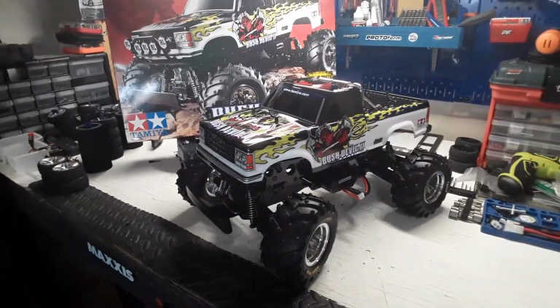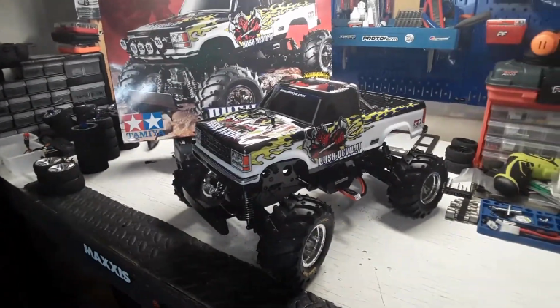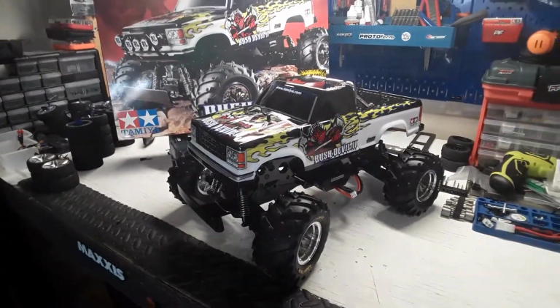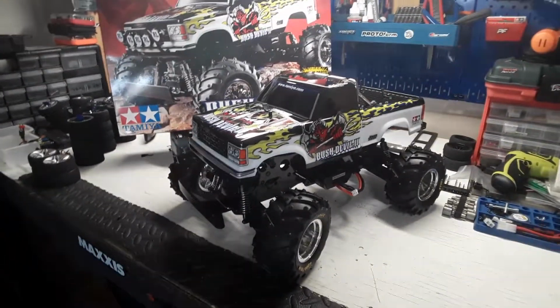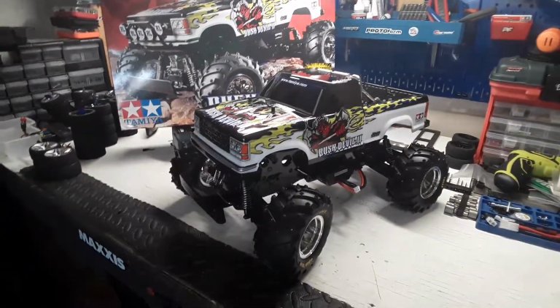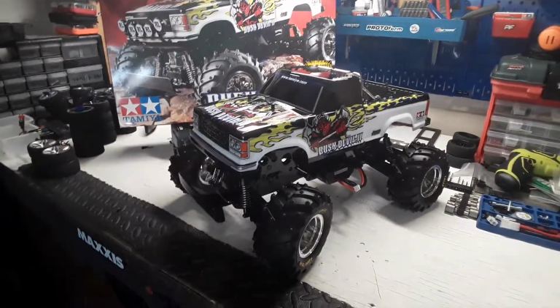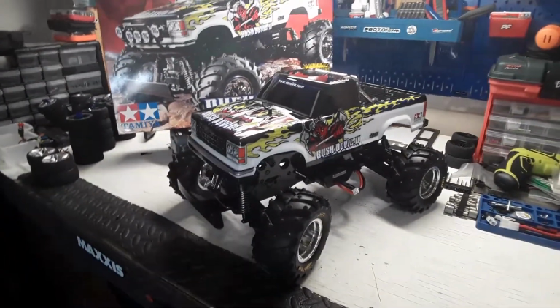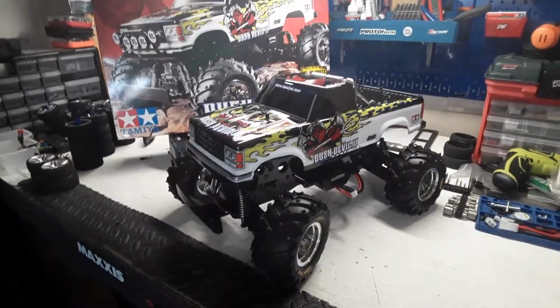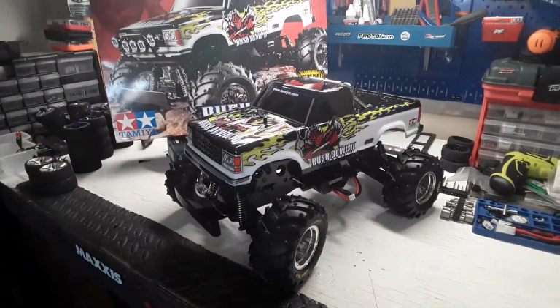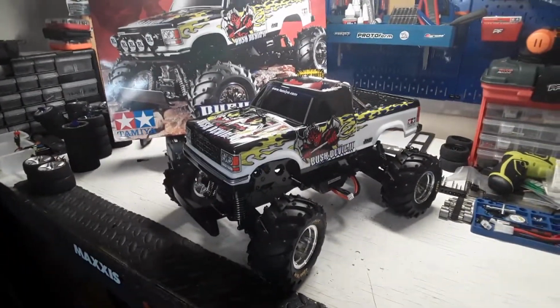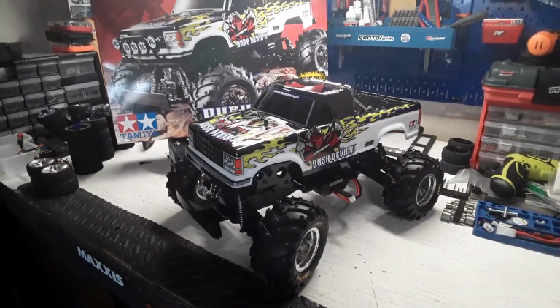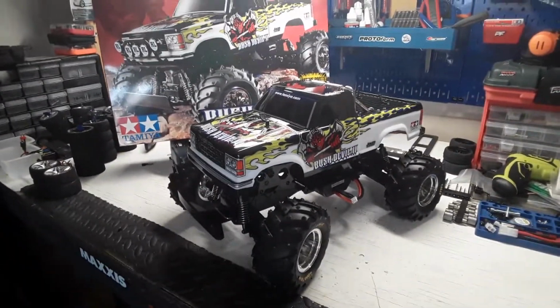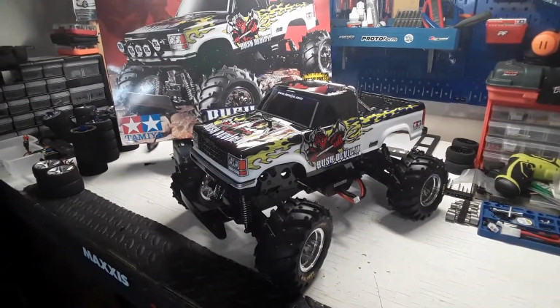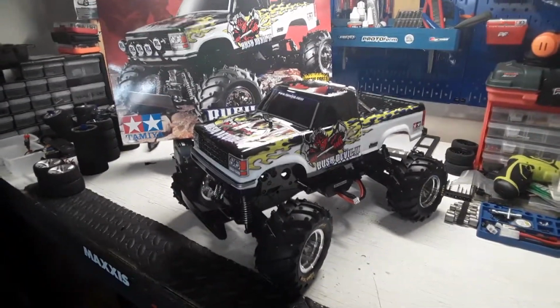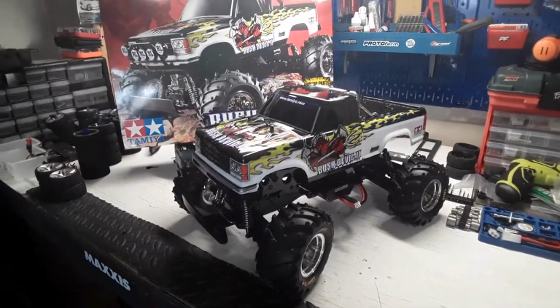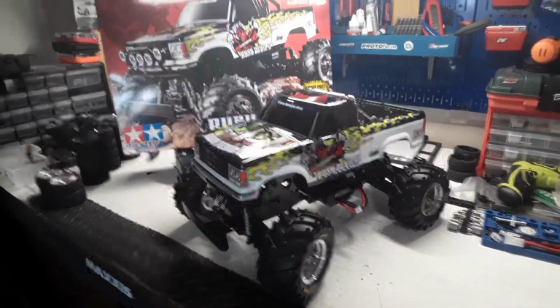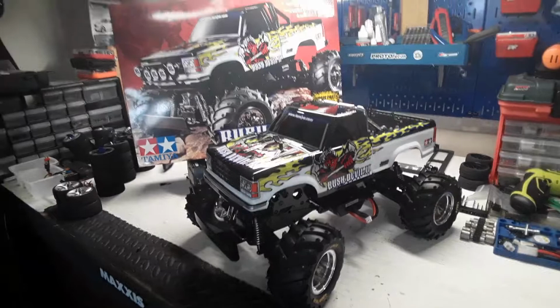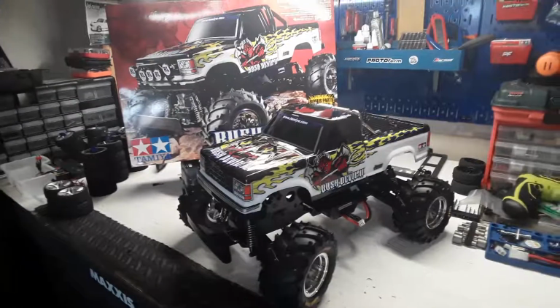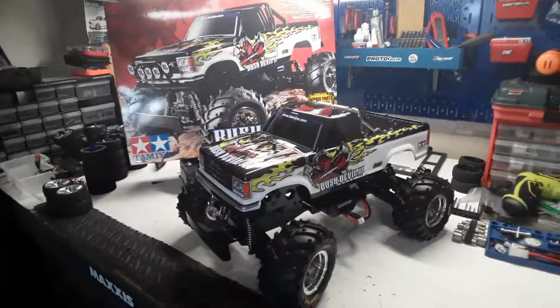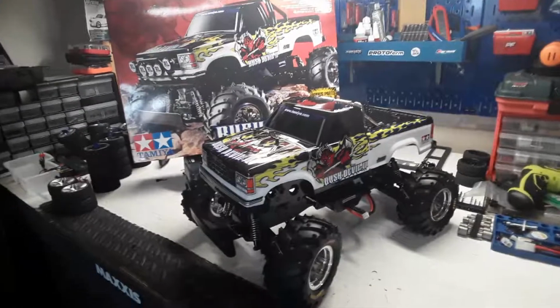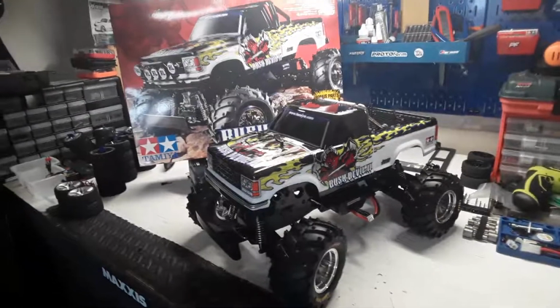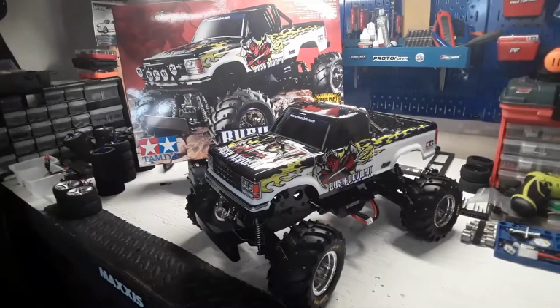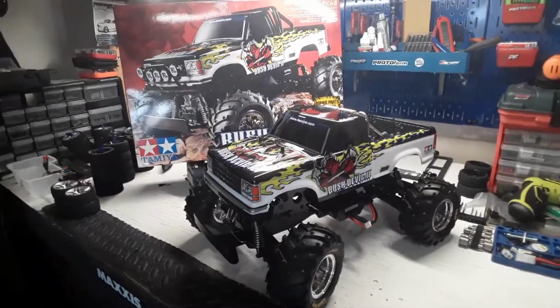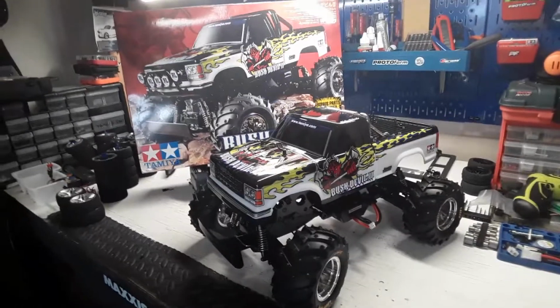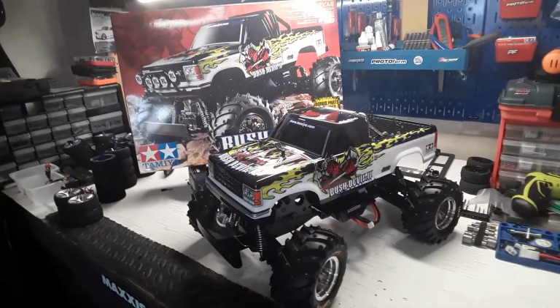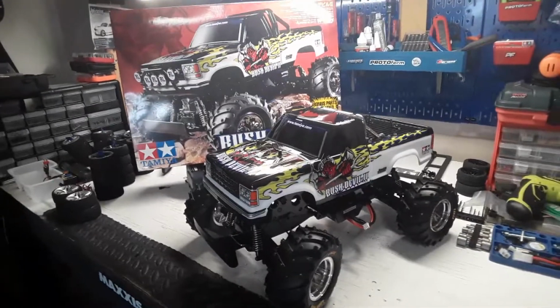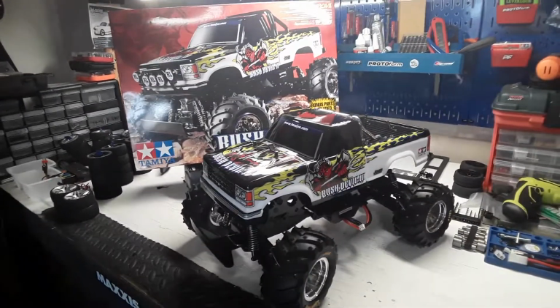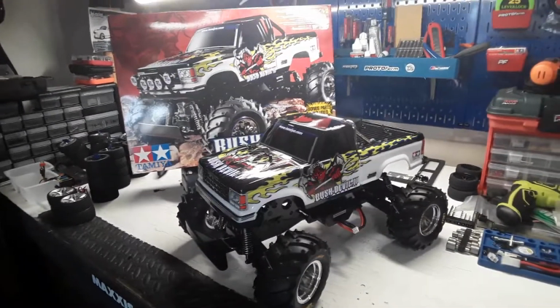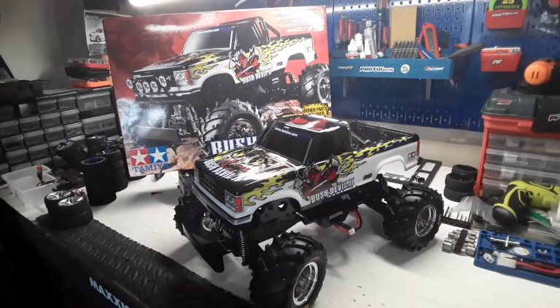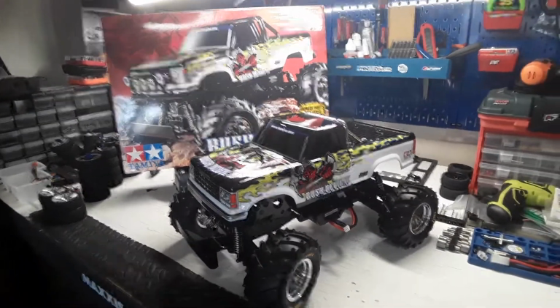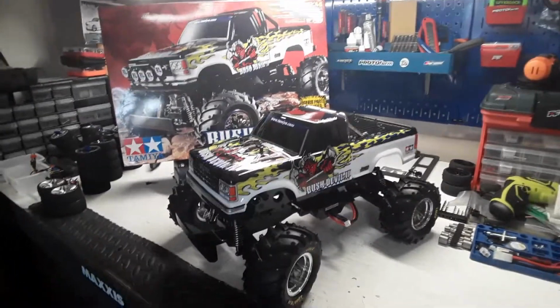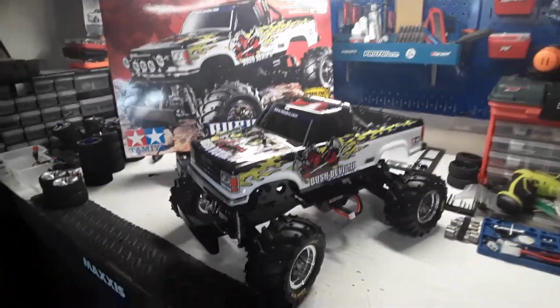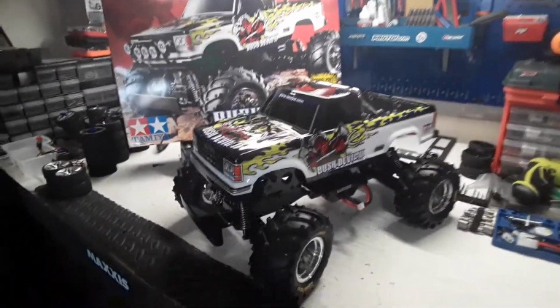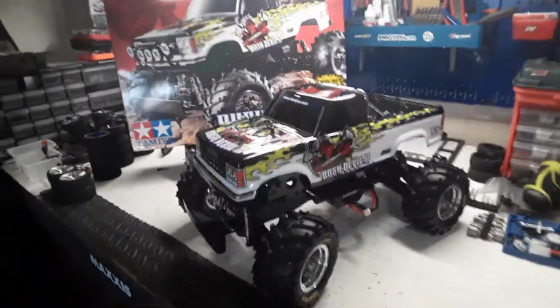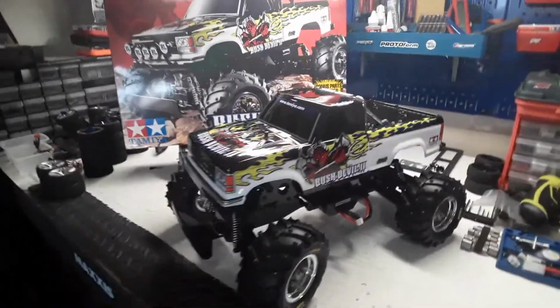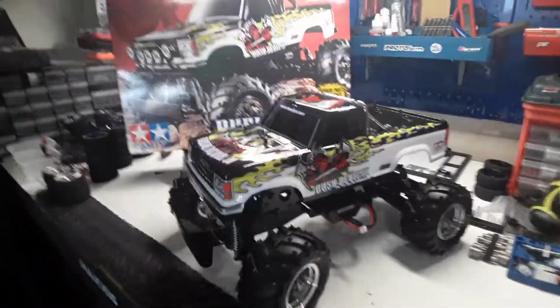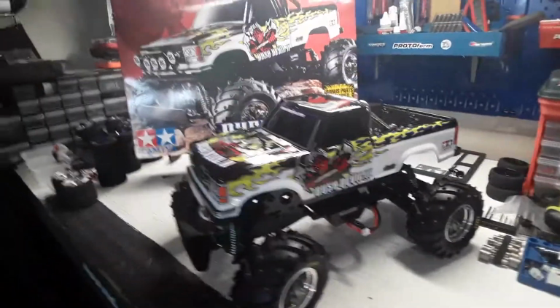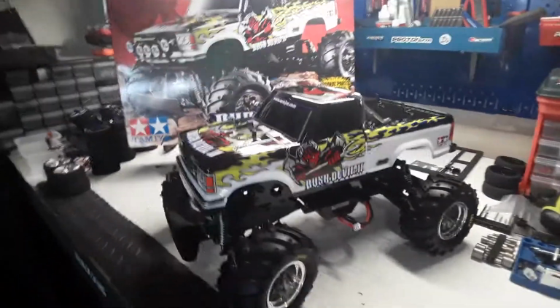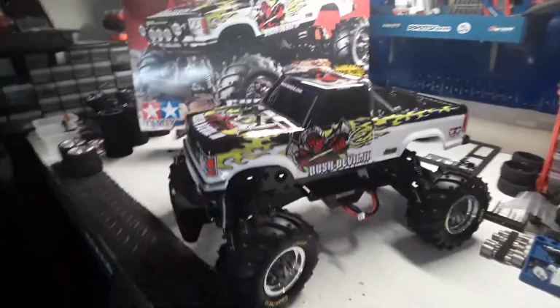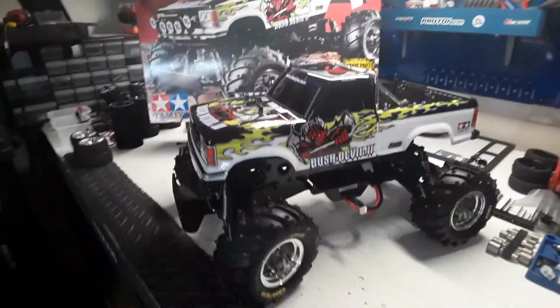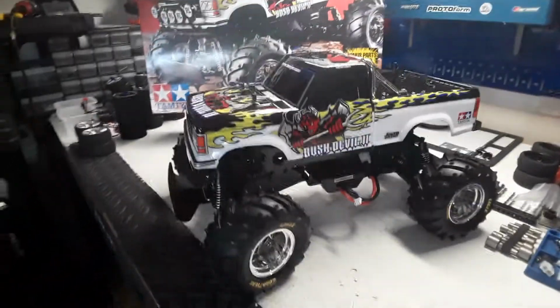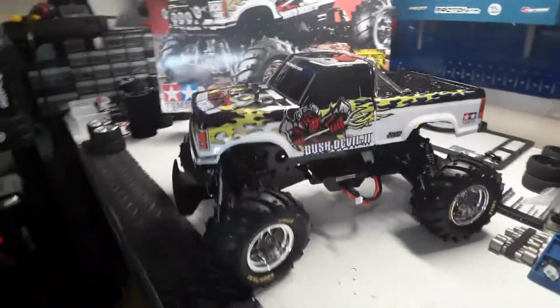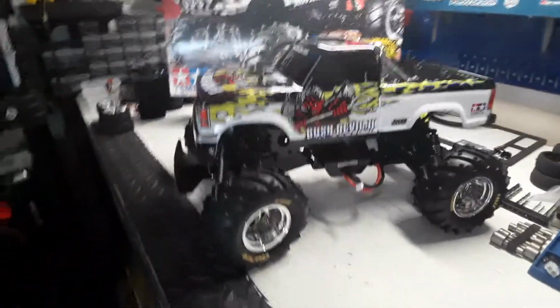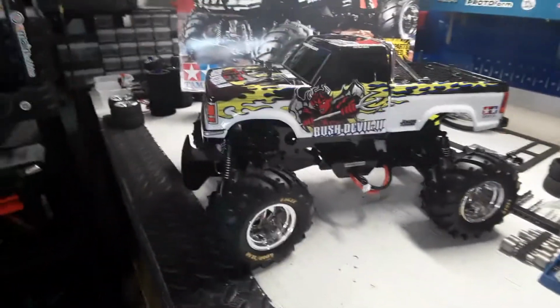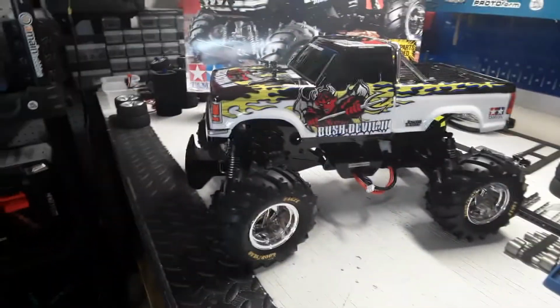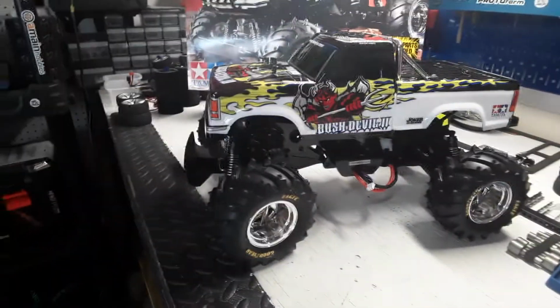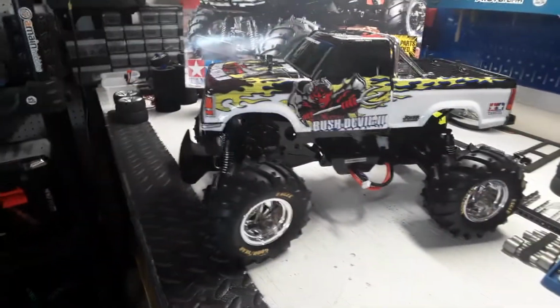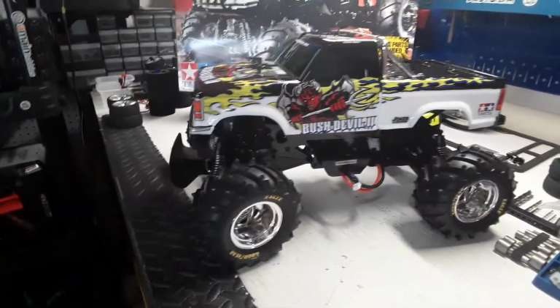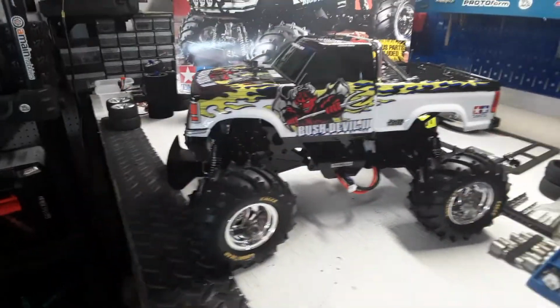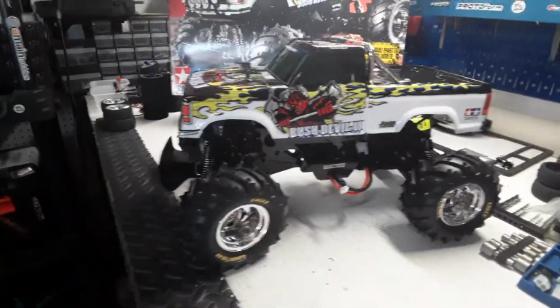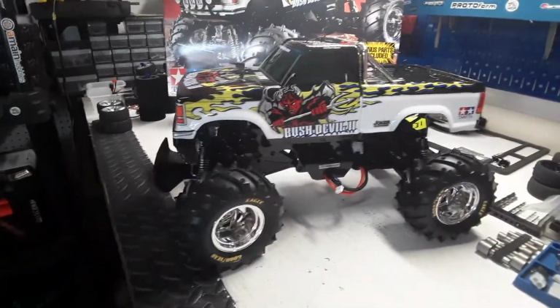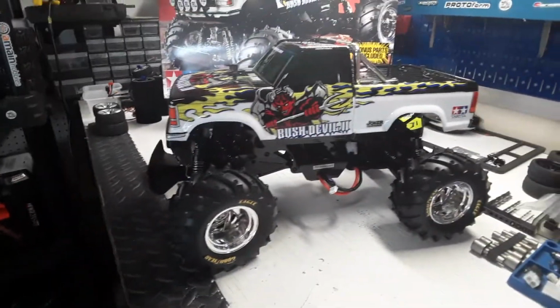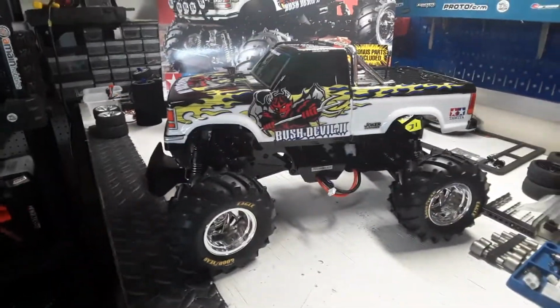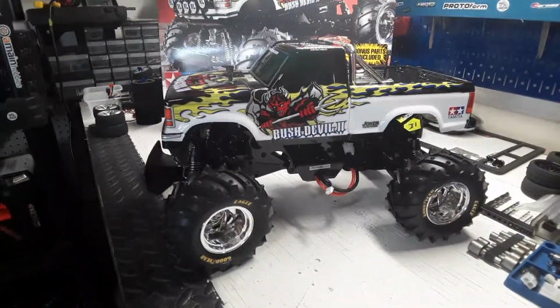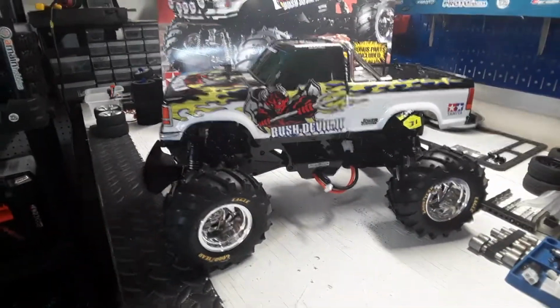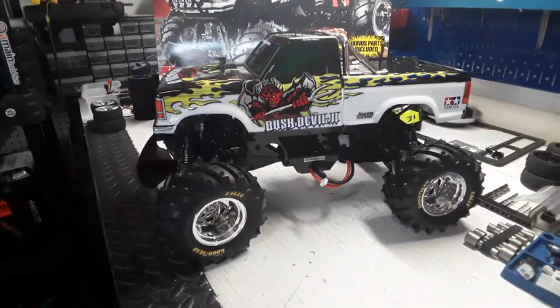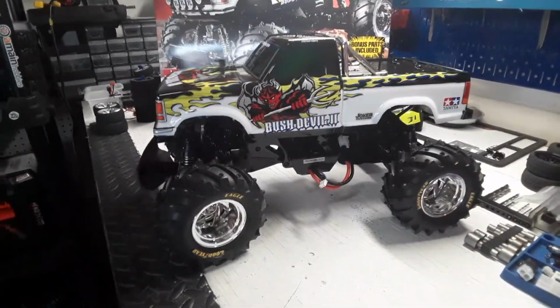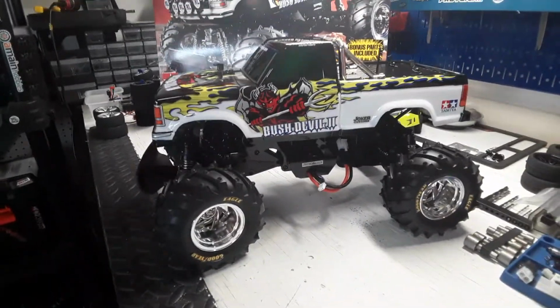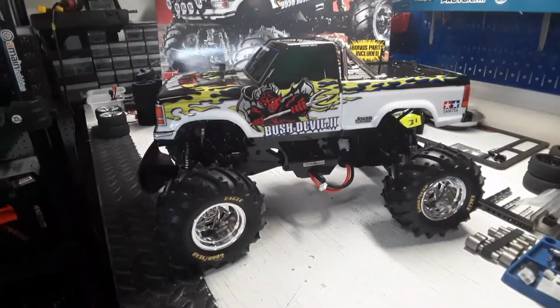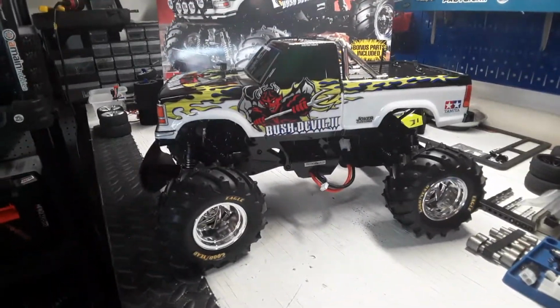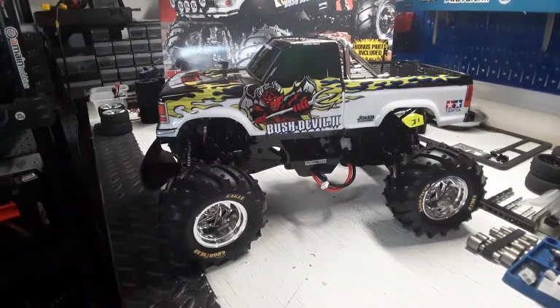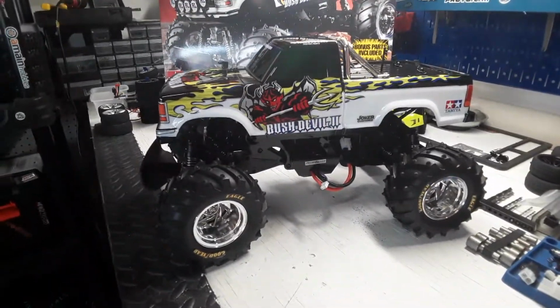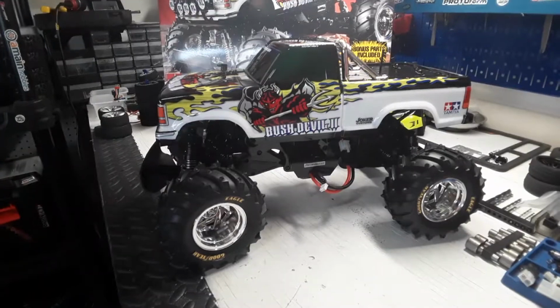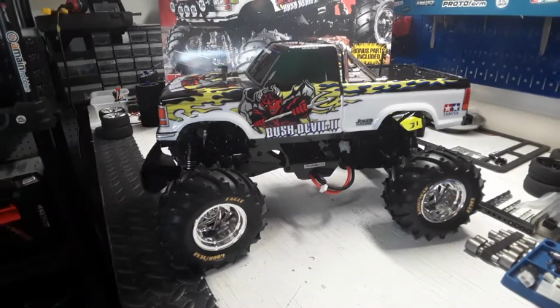I just wanted to show everybody that real quick, and I'll probably do a little running video. I didn't really do a whole lot on this chassis out there, but I'll probably do another one.